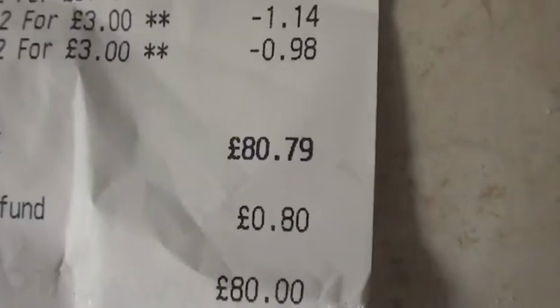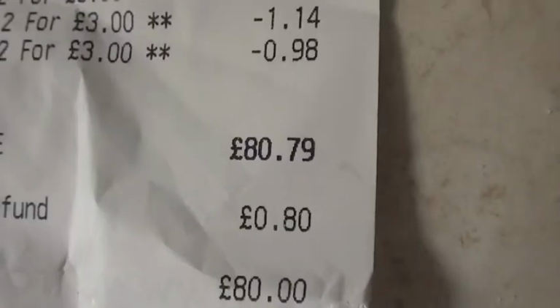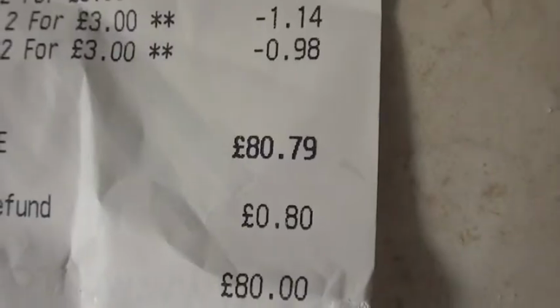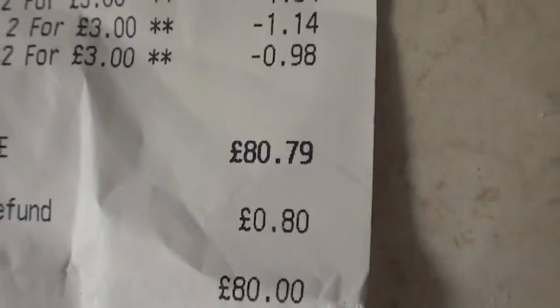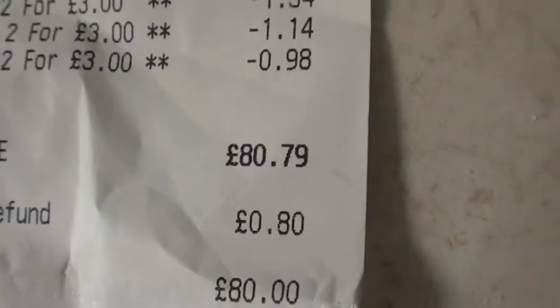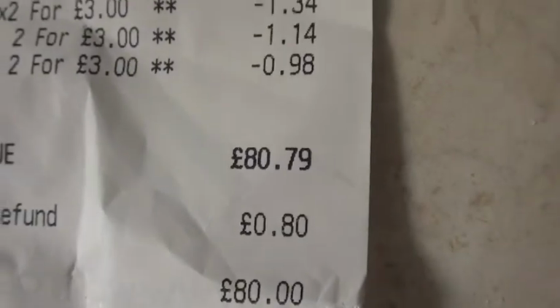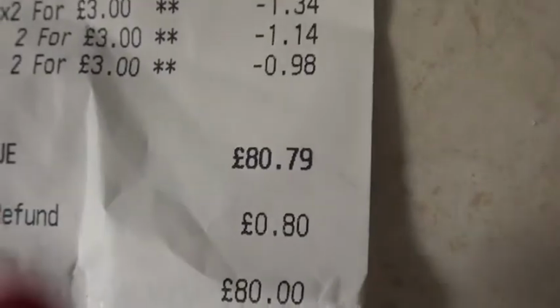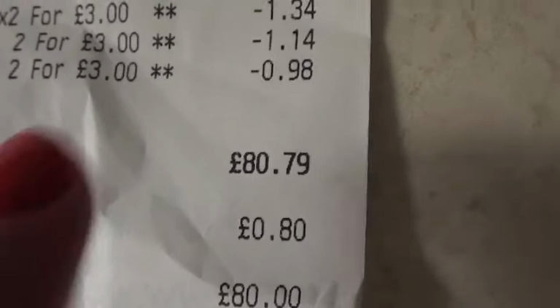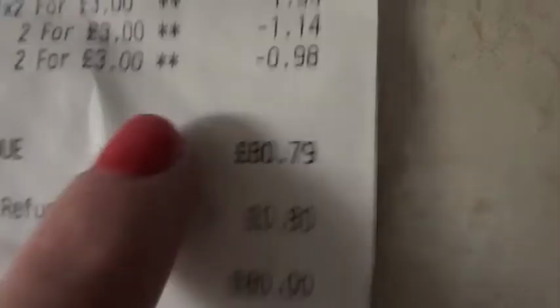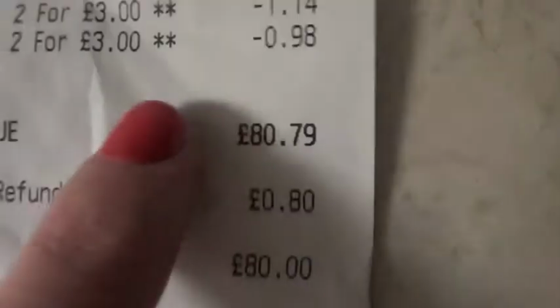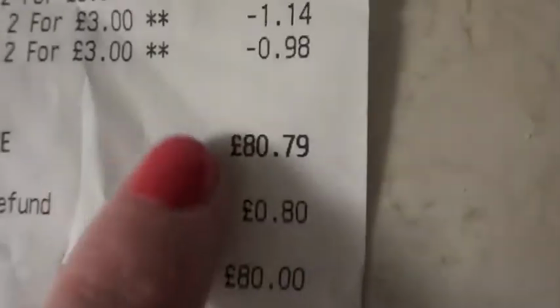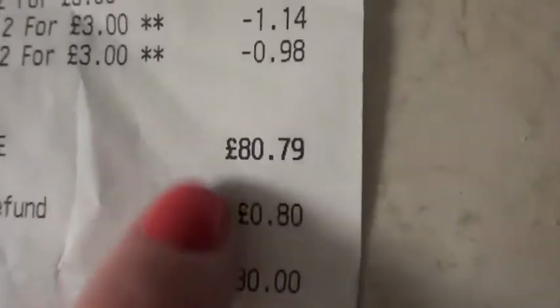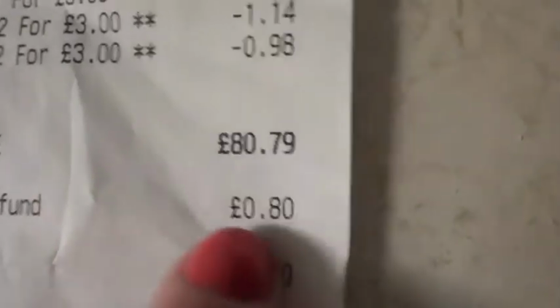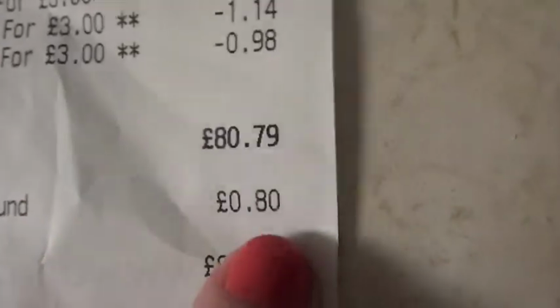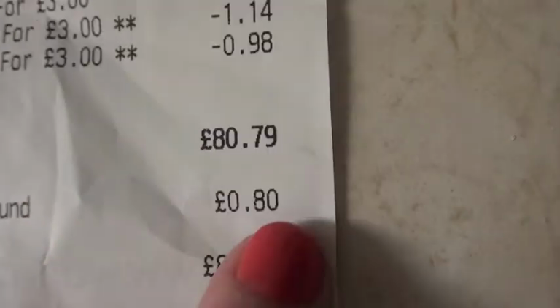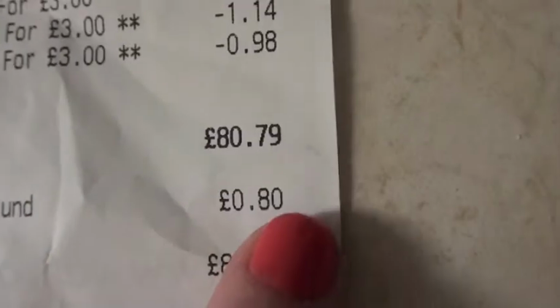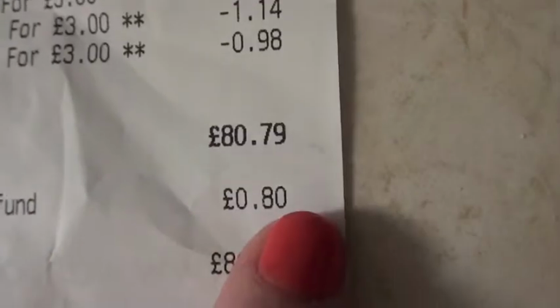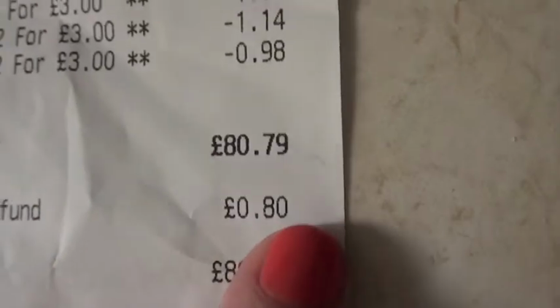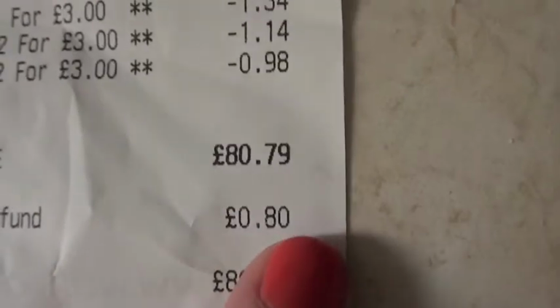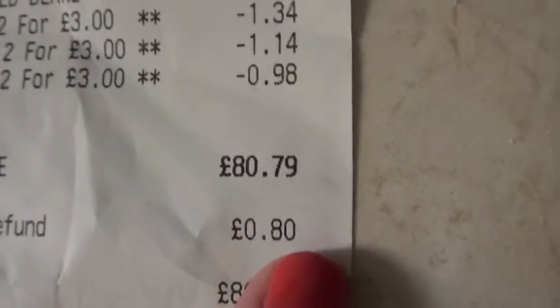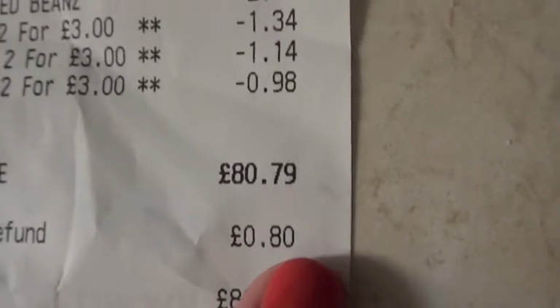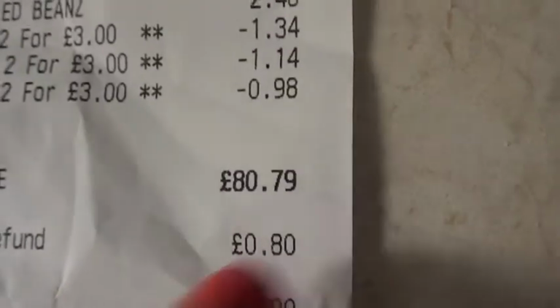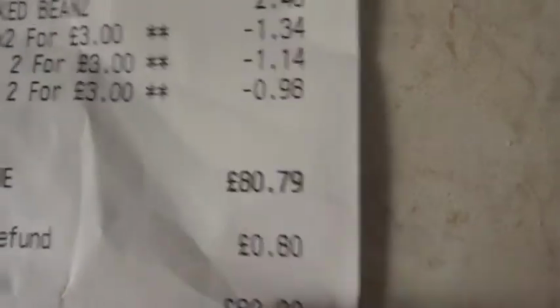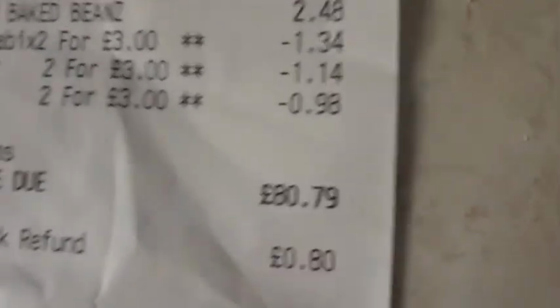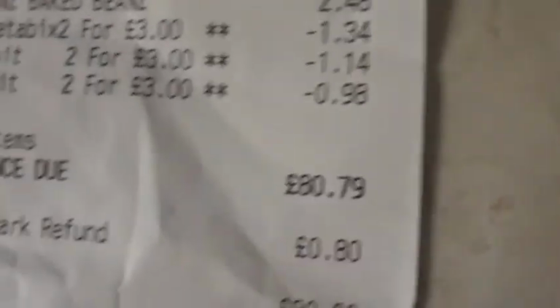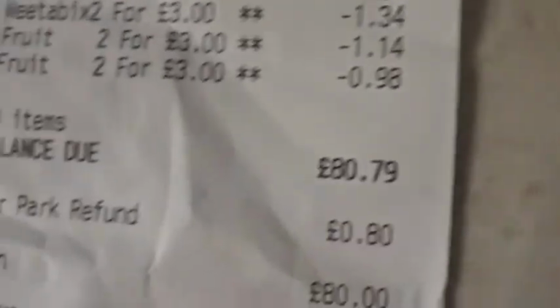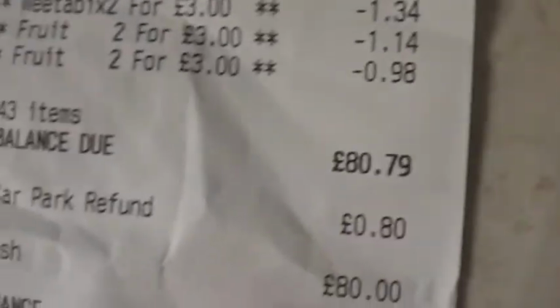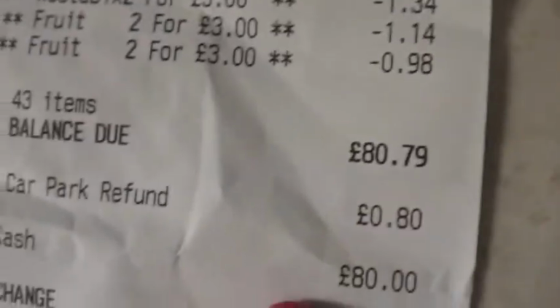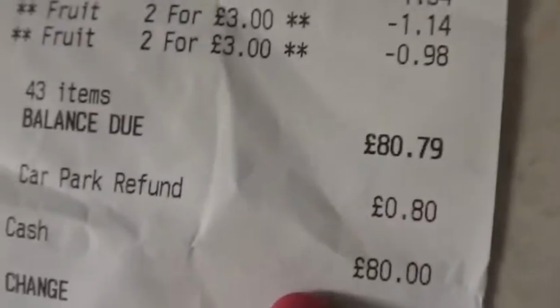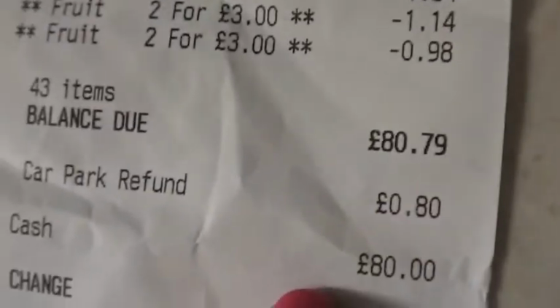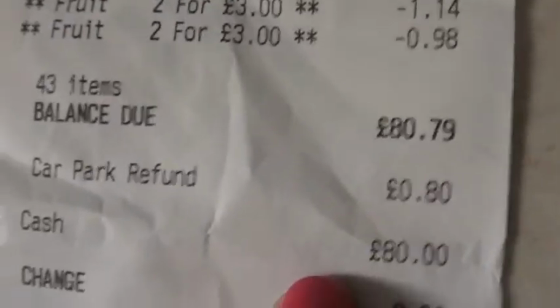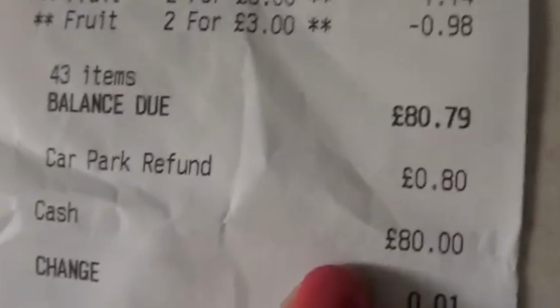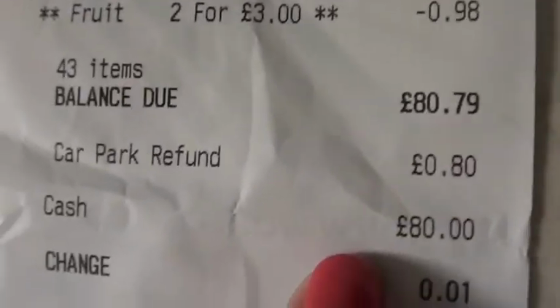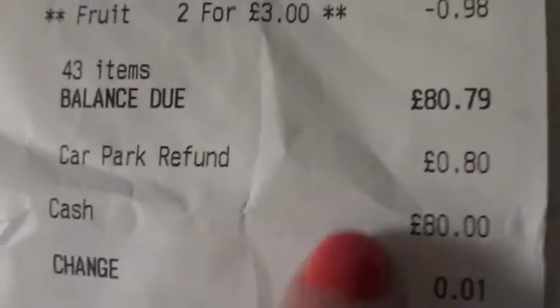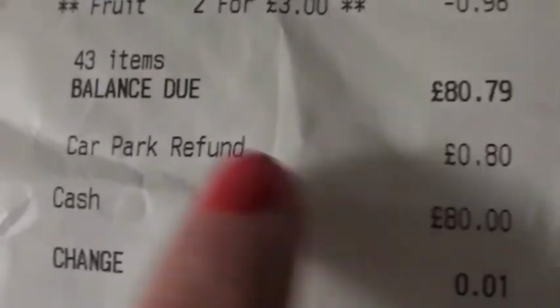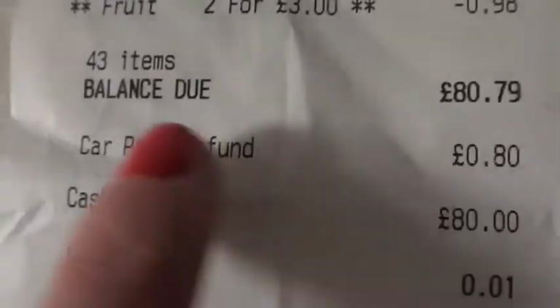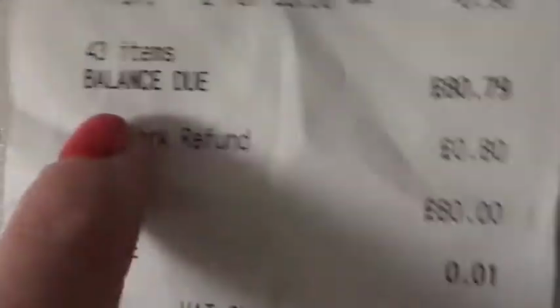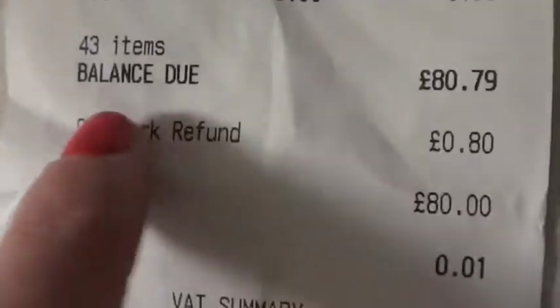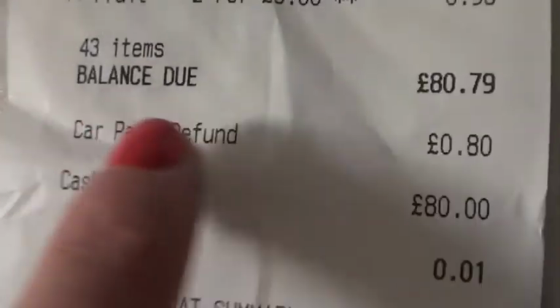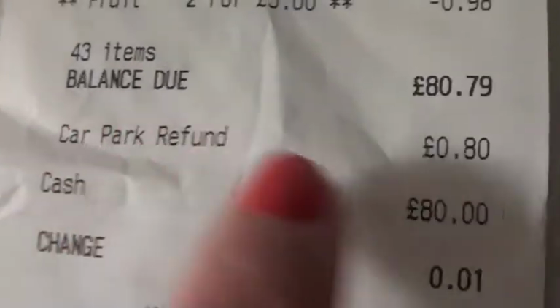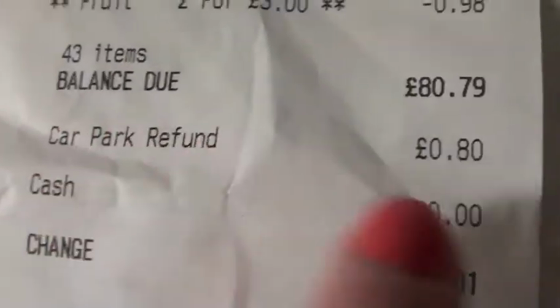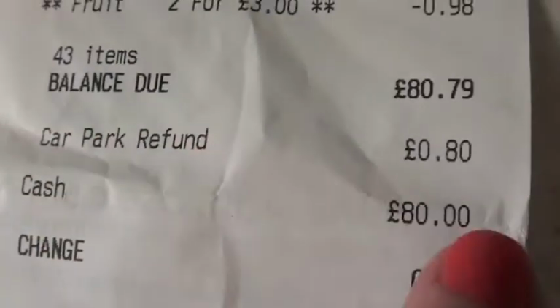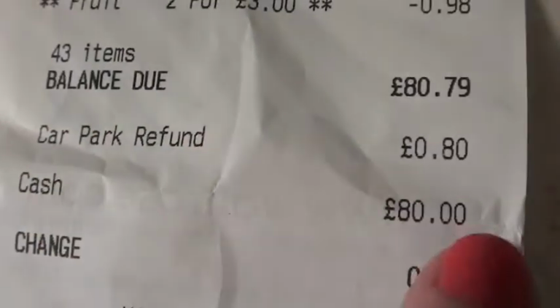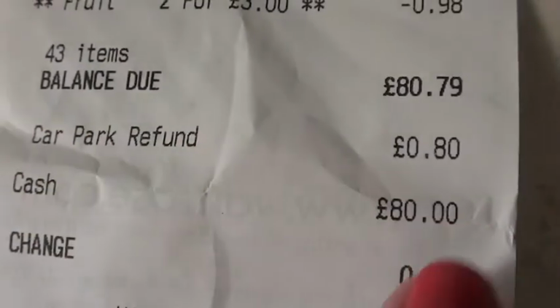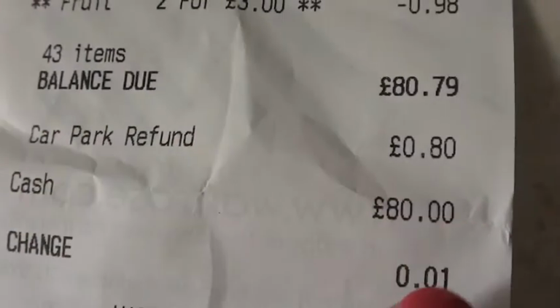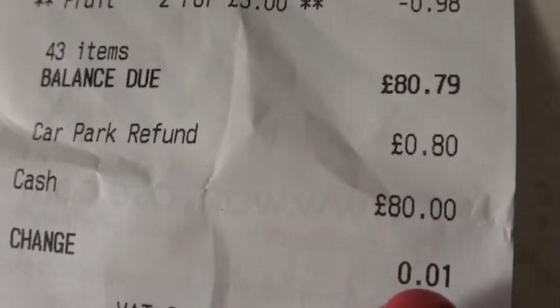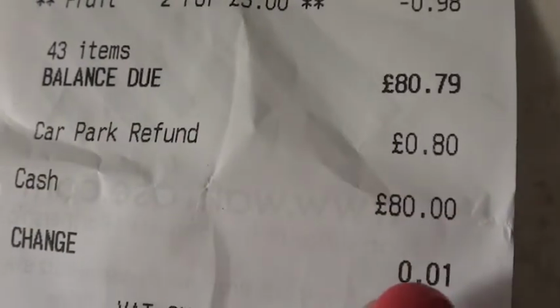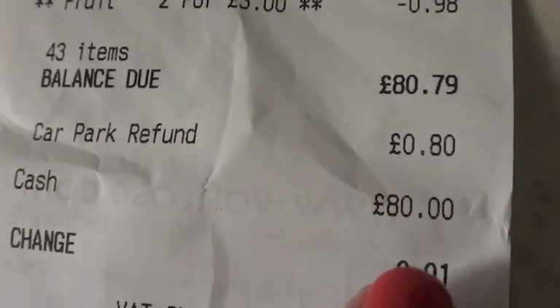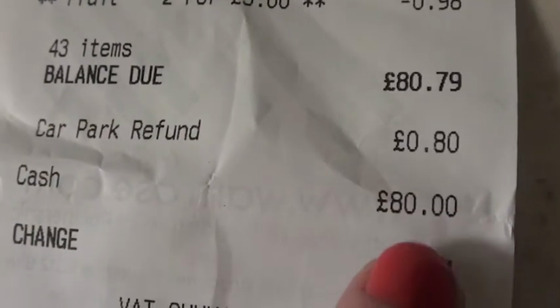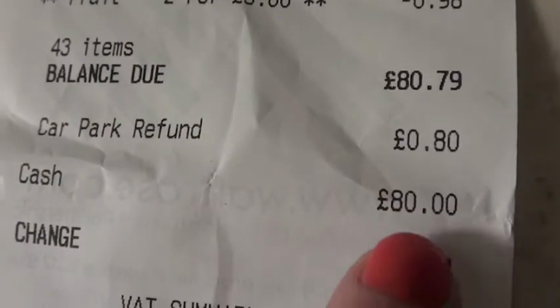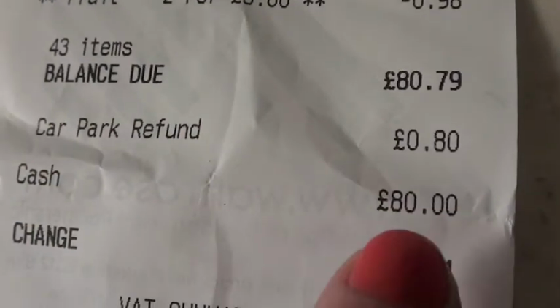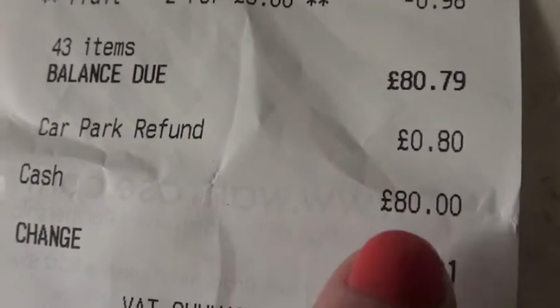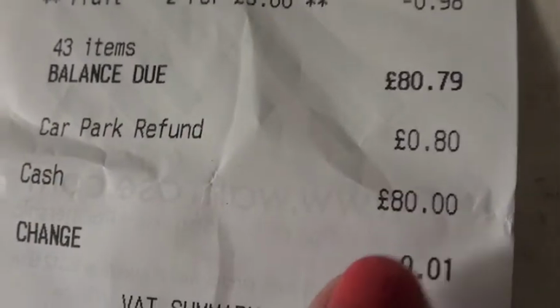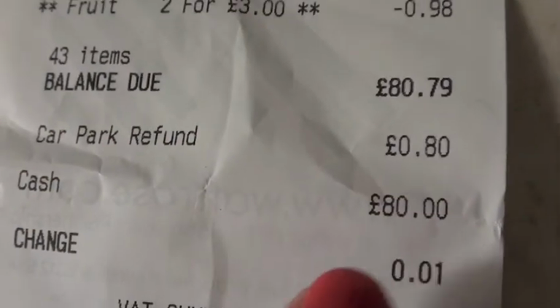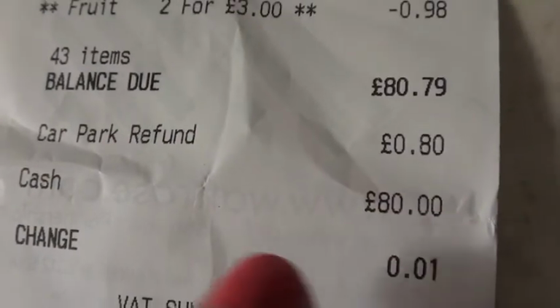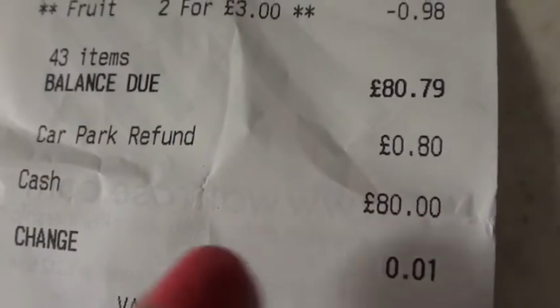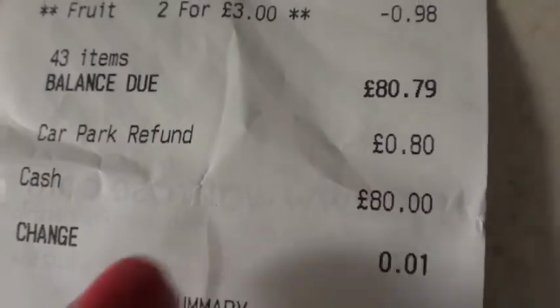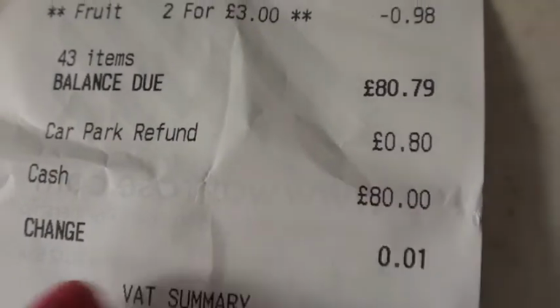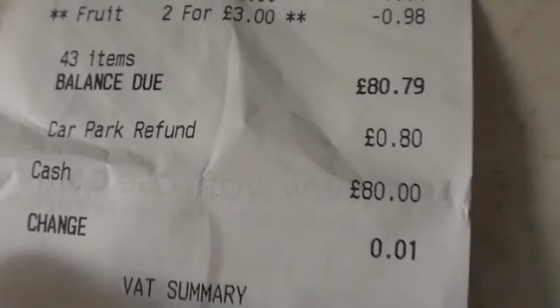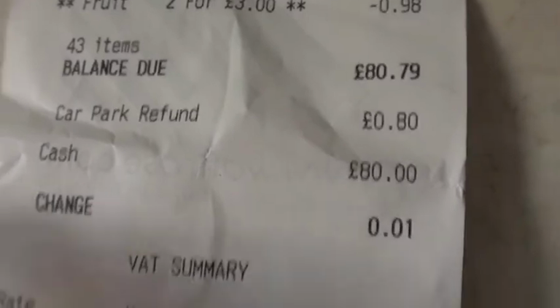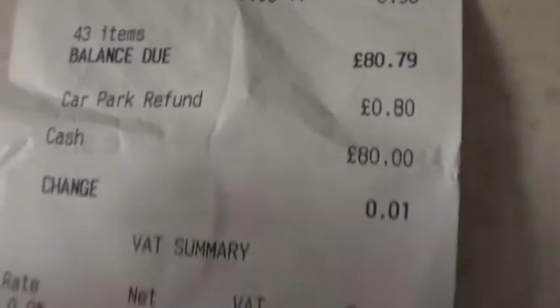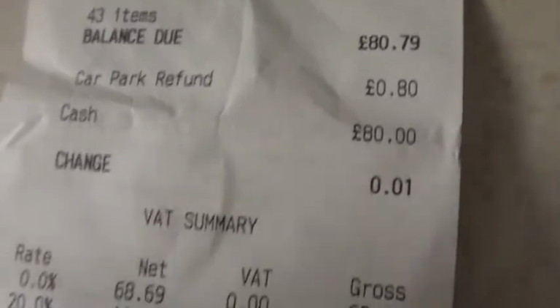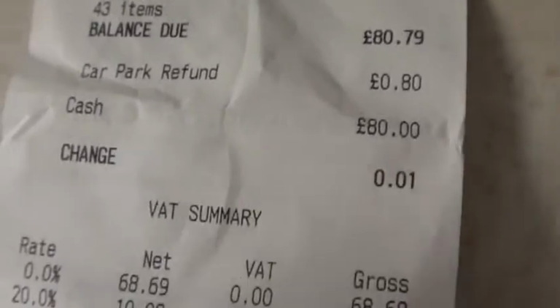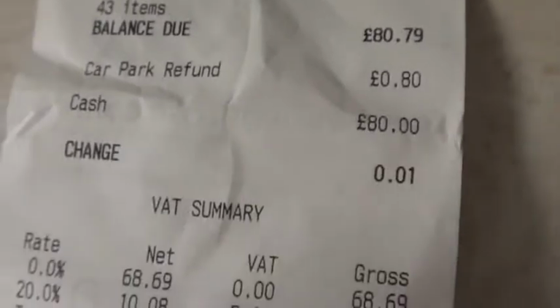And the total came to £80.79, but they knocked off a bit for the car parking, so it's £80 altogether.